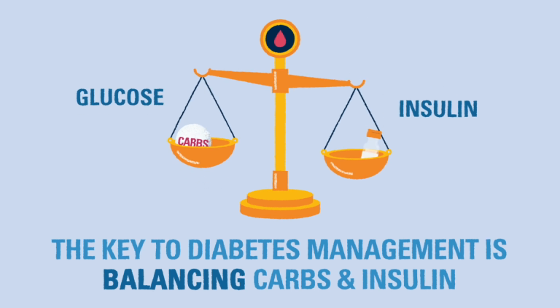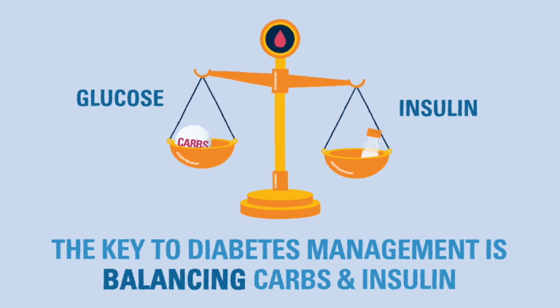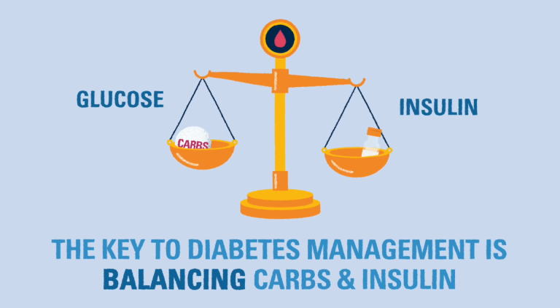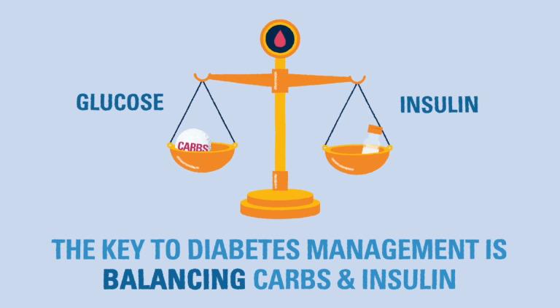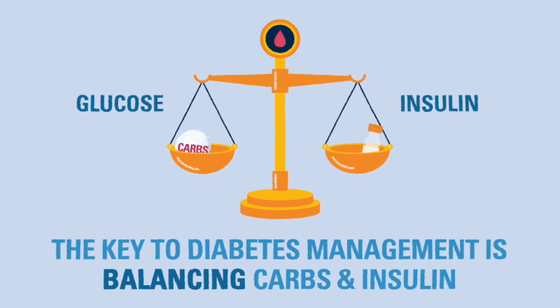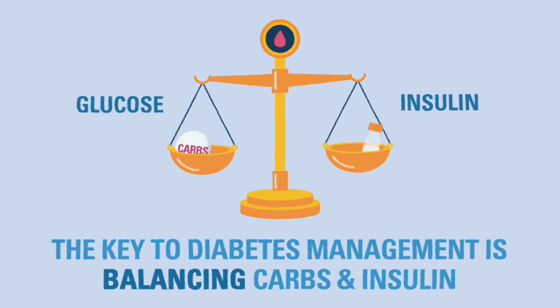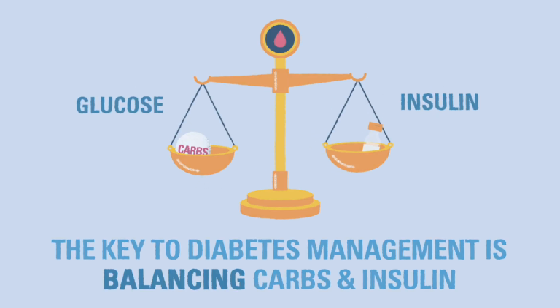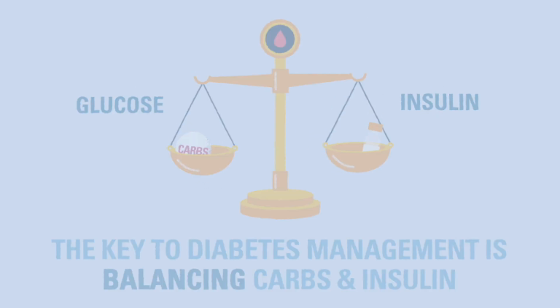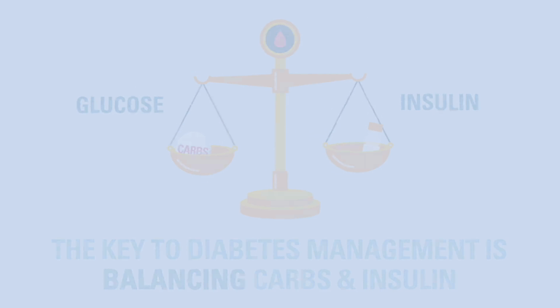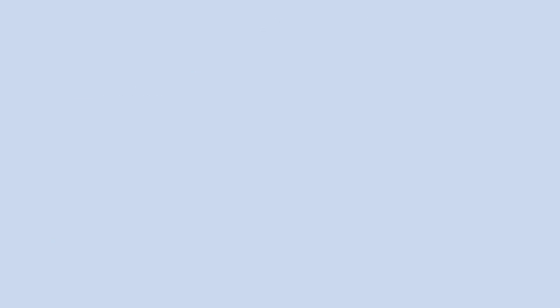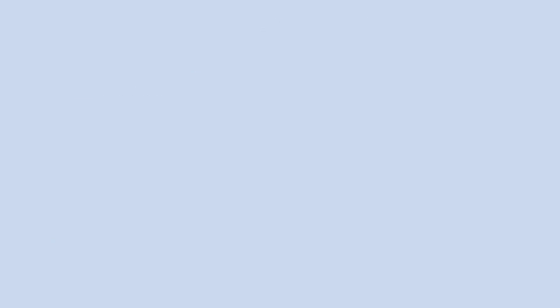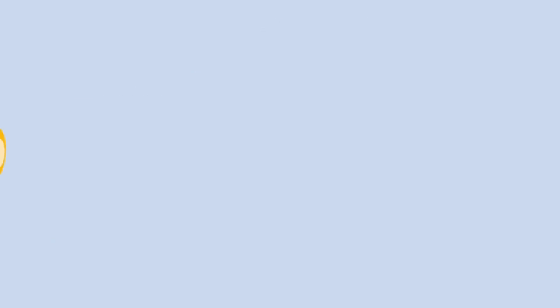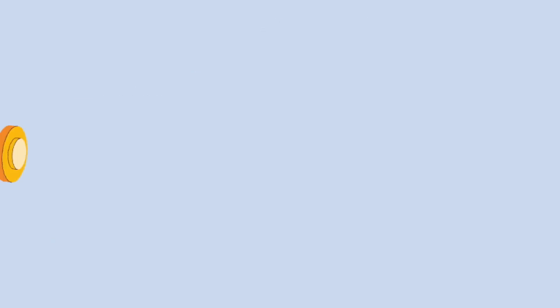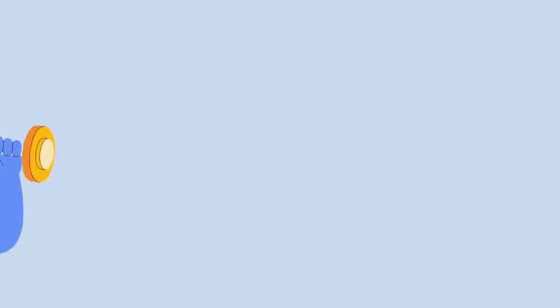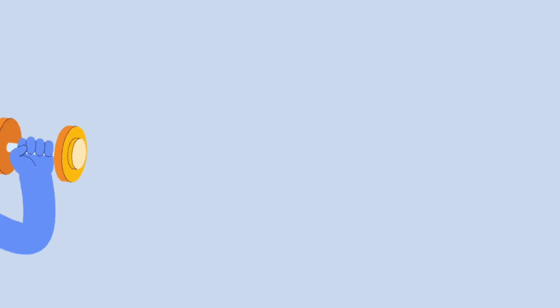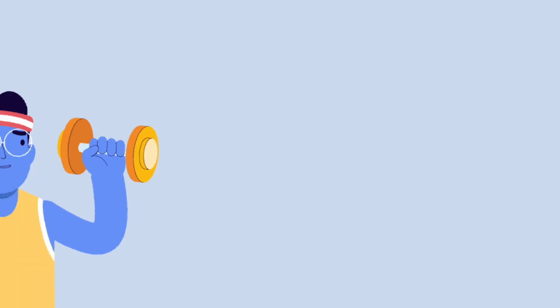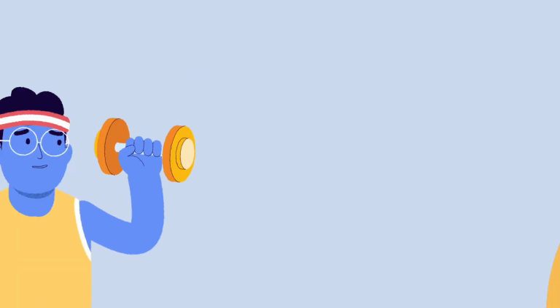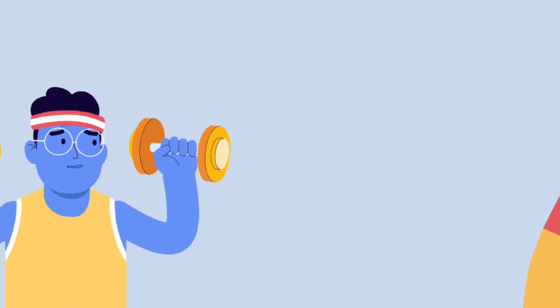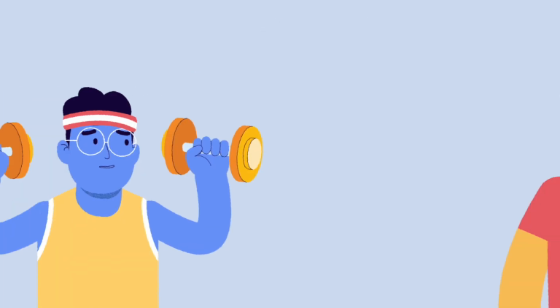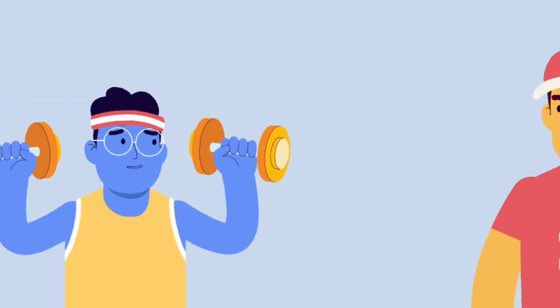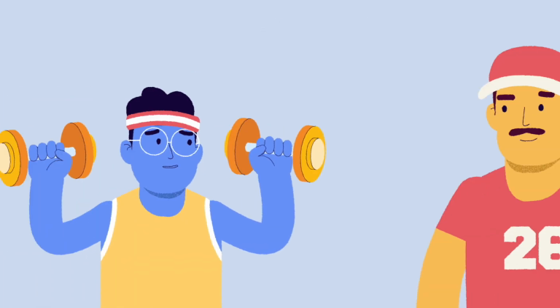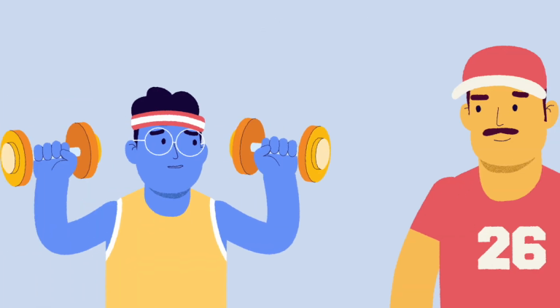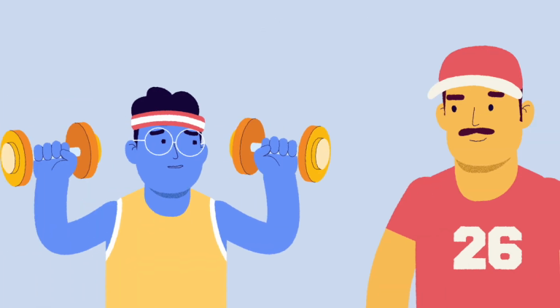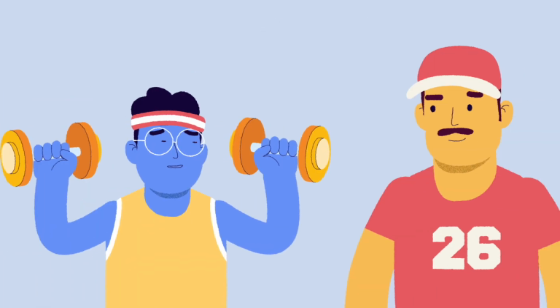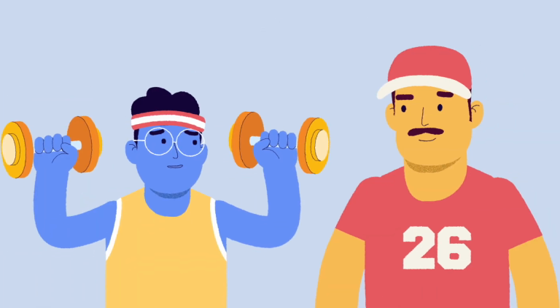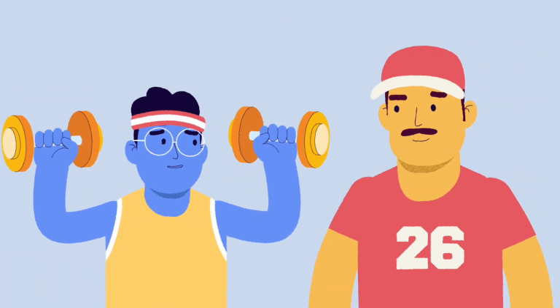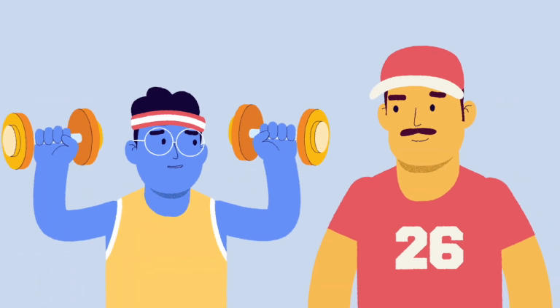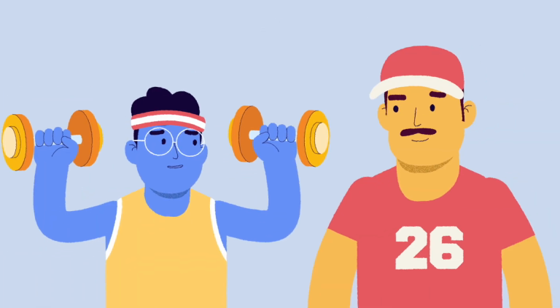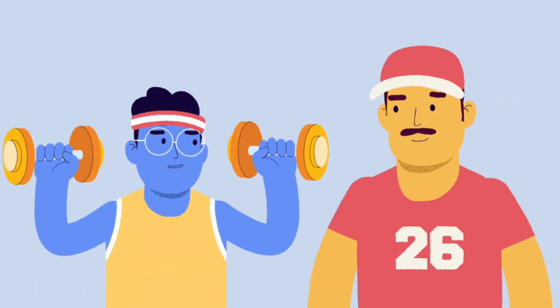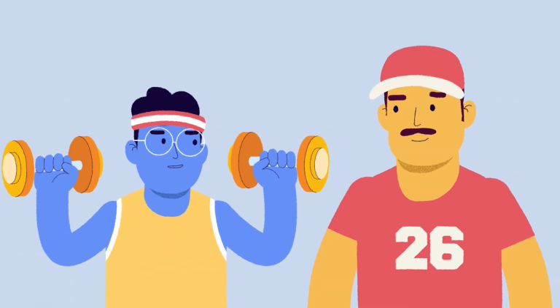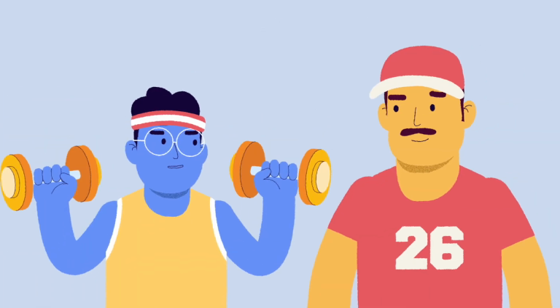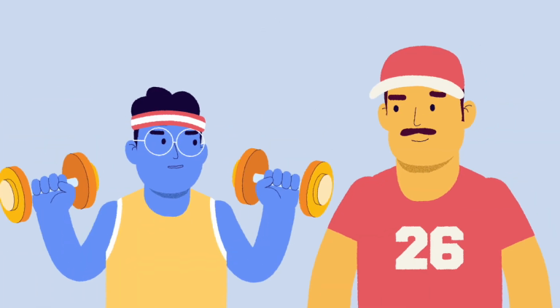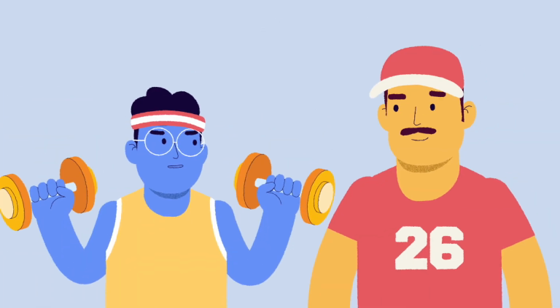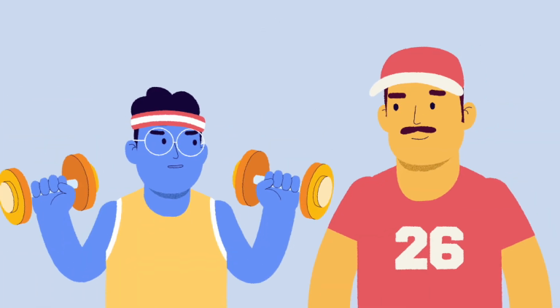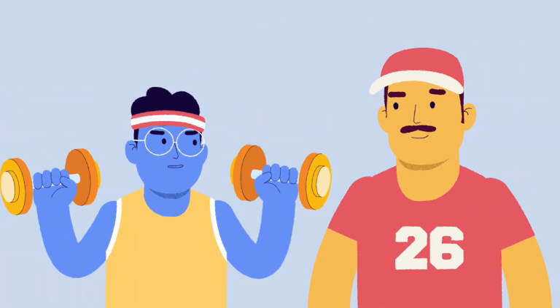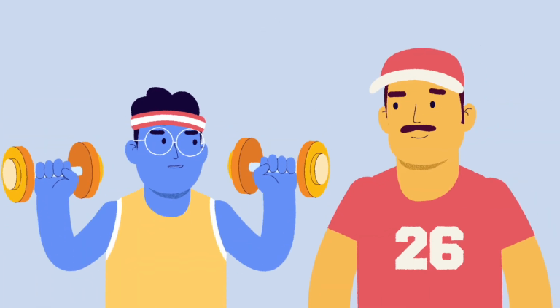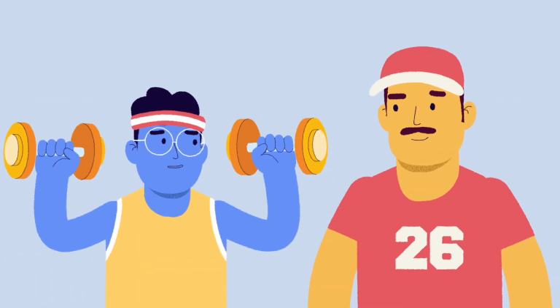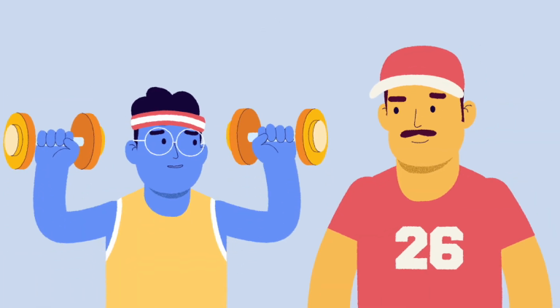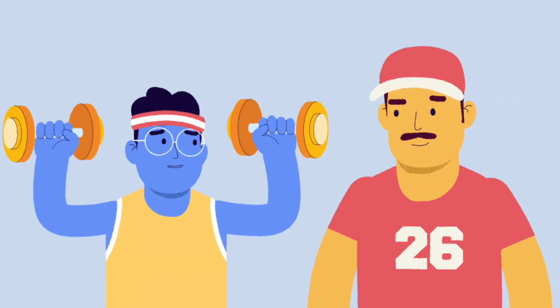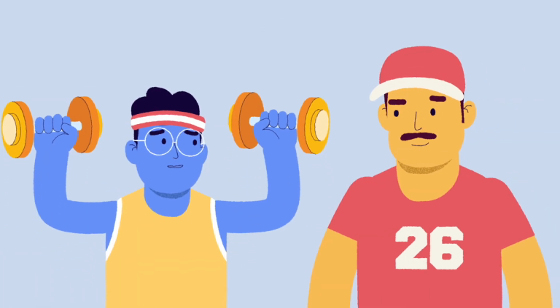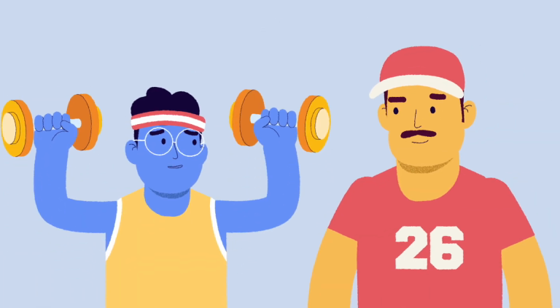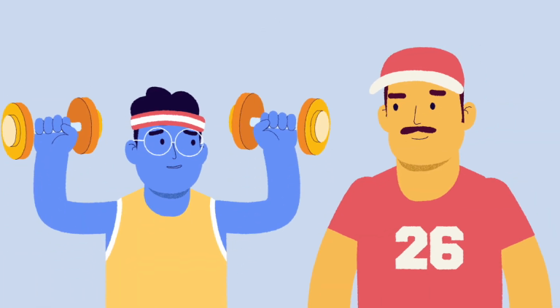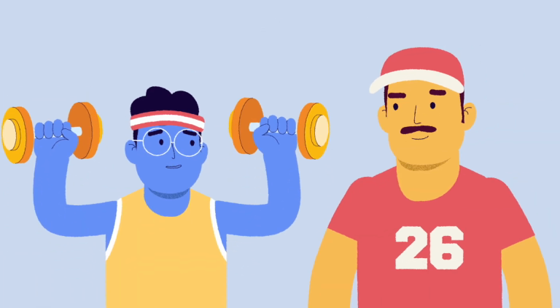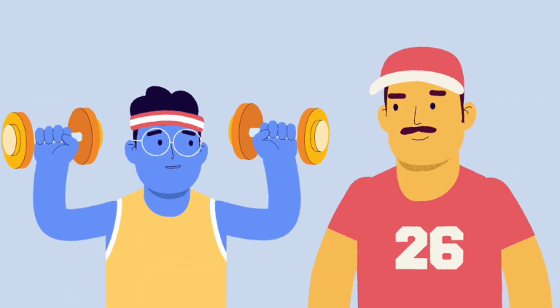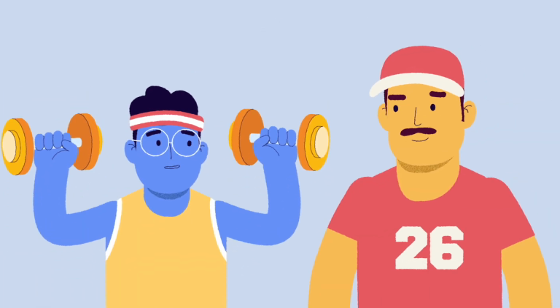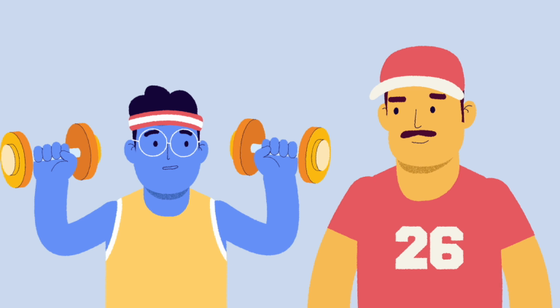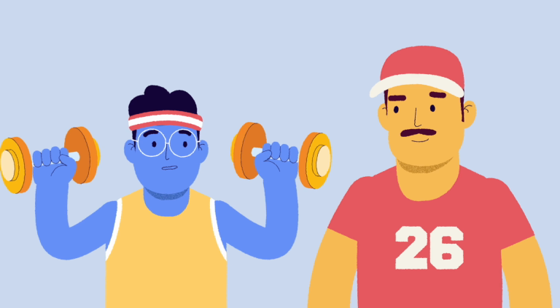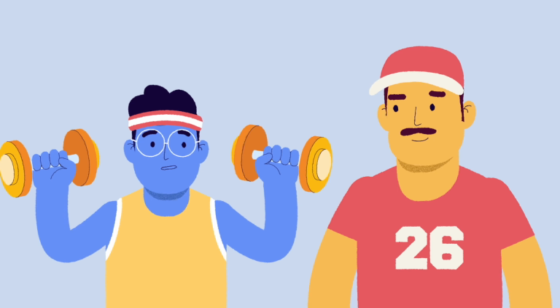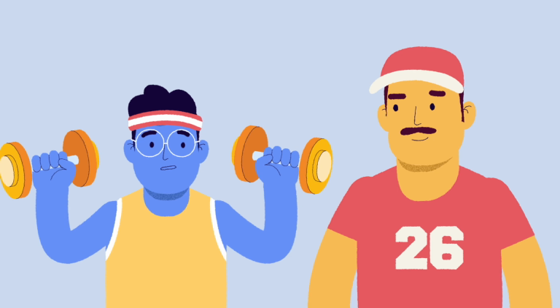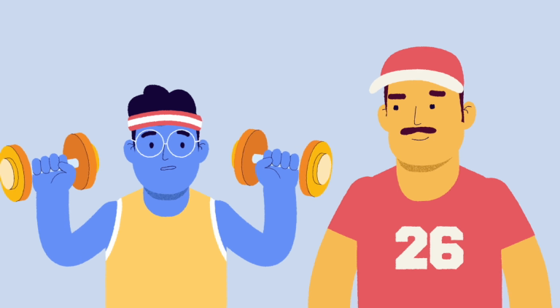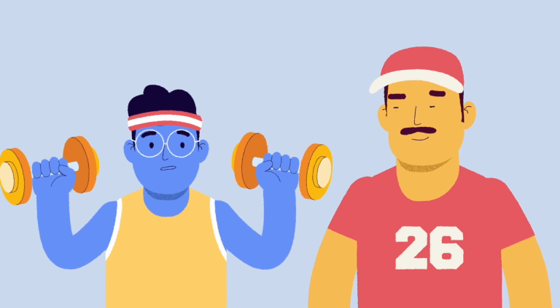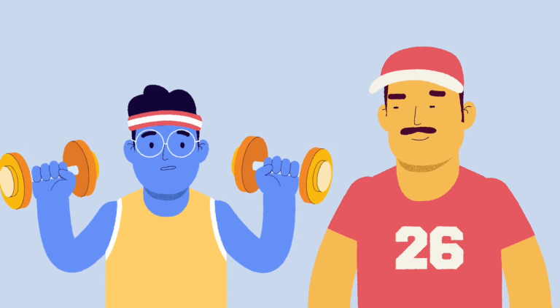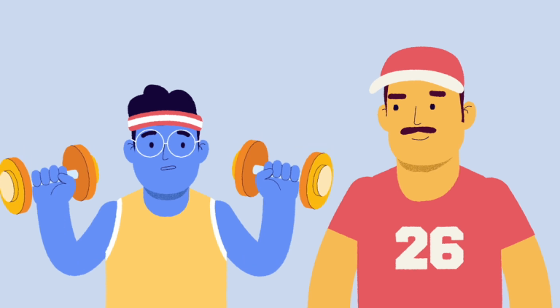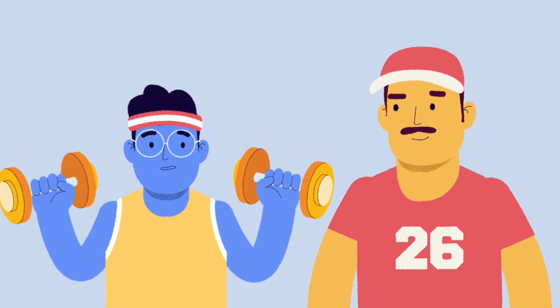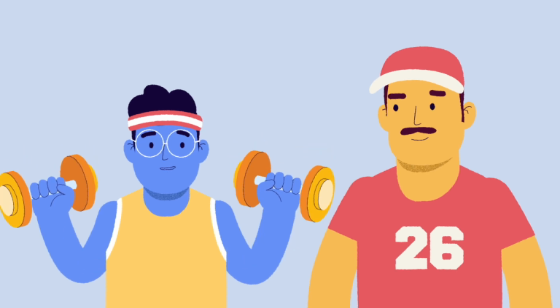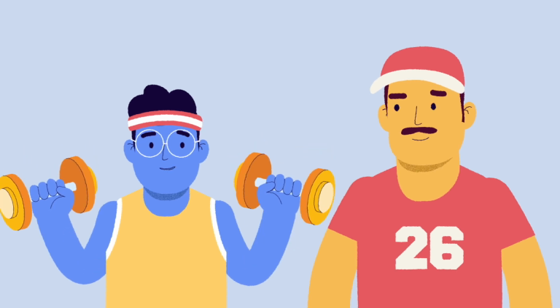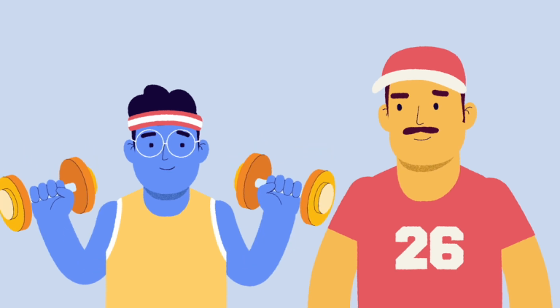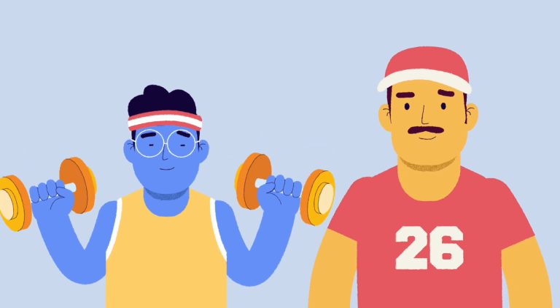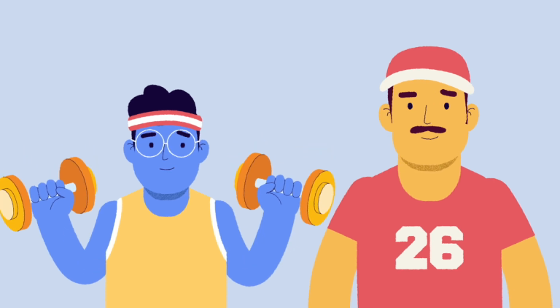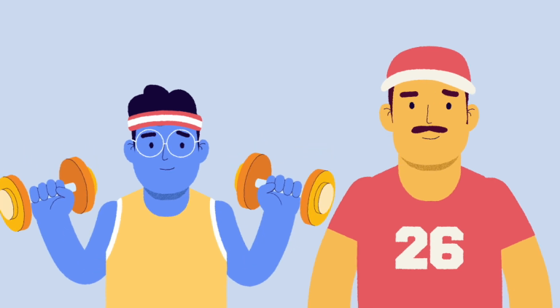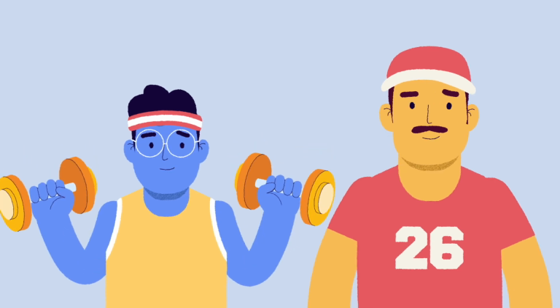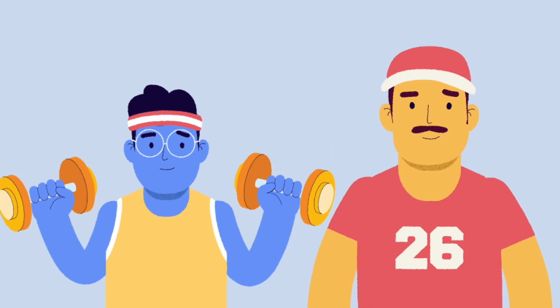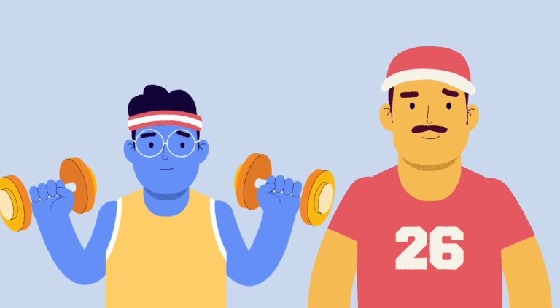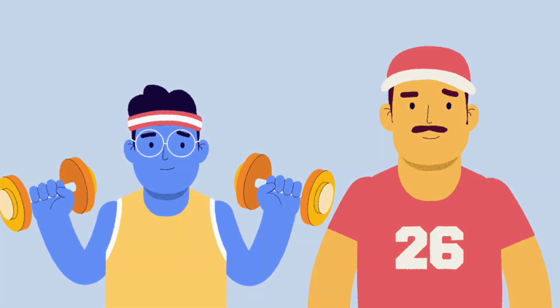In the next module, we'll discuss how exercise and activity can affect blood glucose levels and how to manage it.